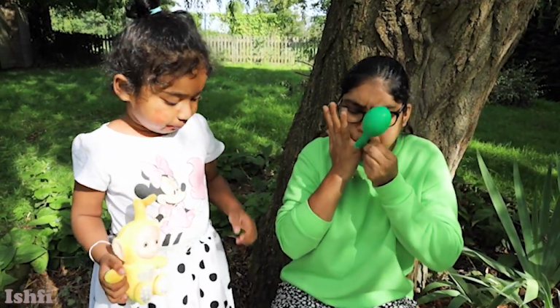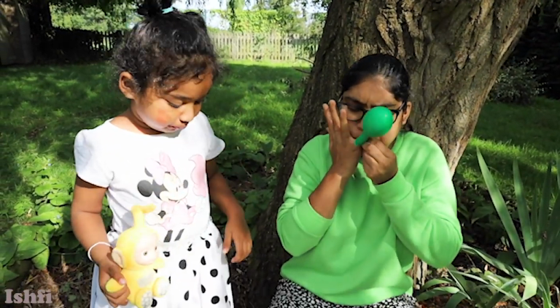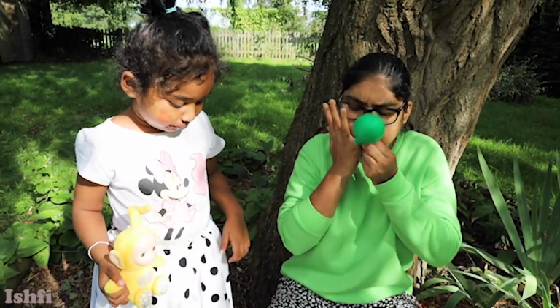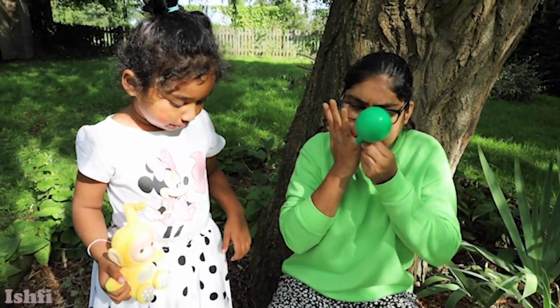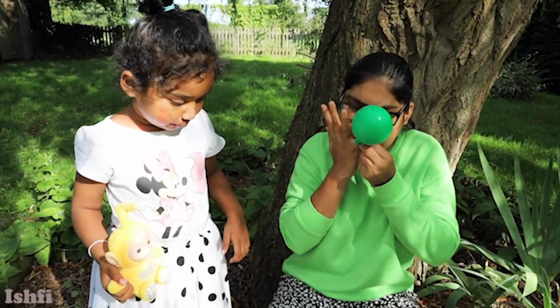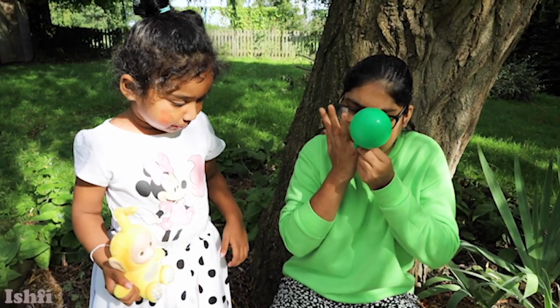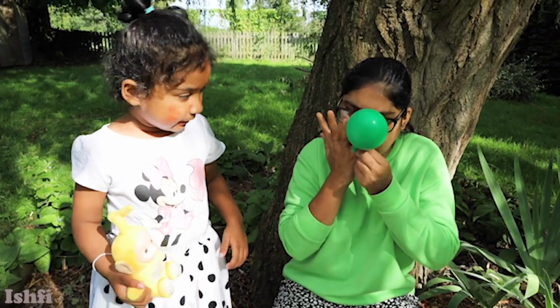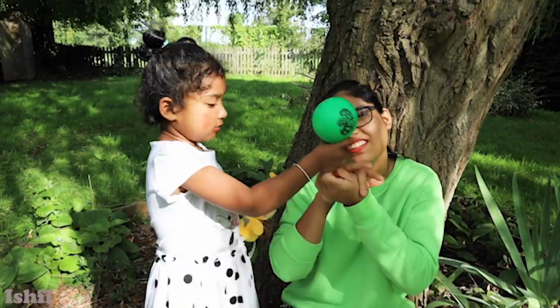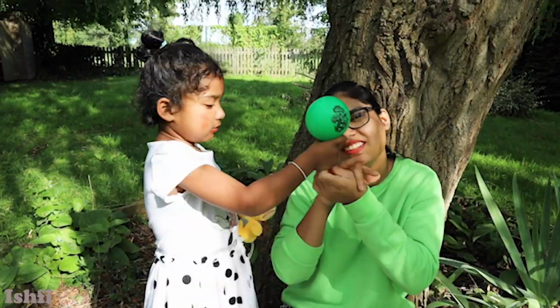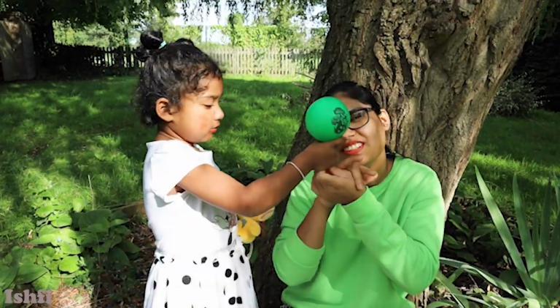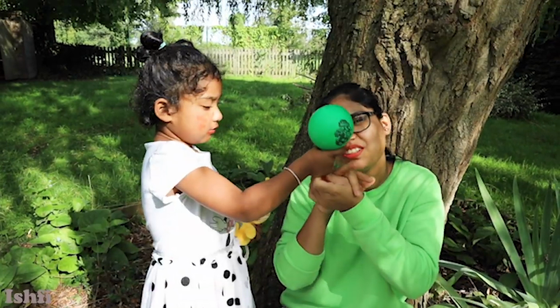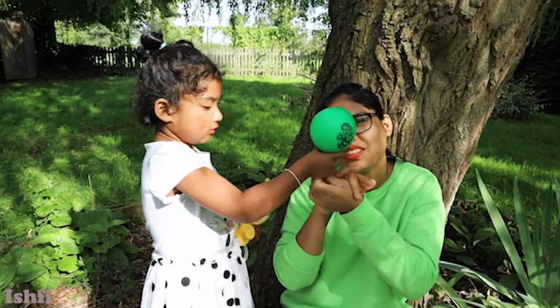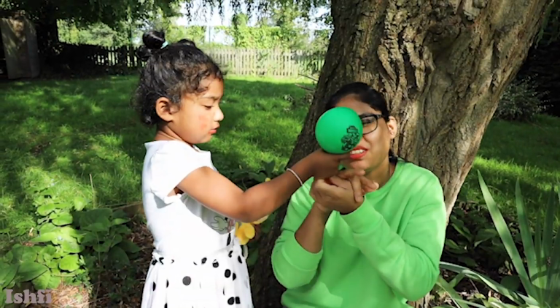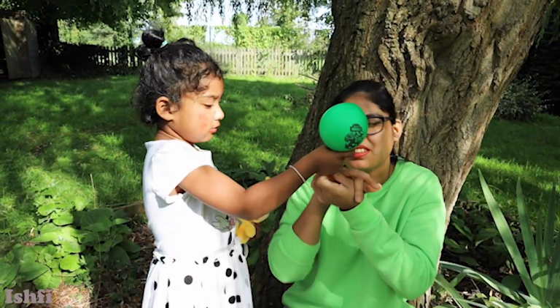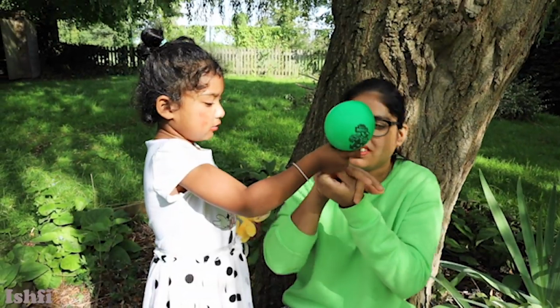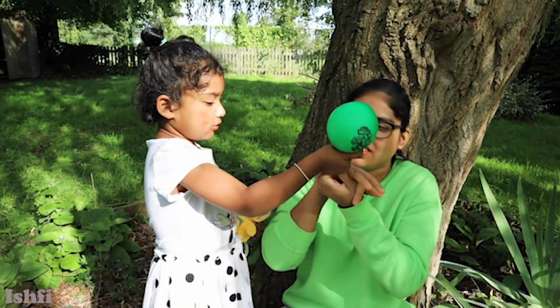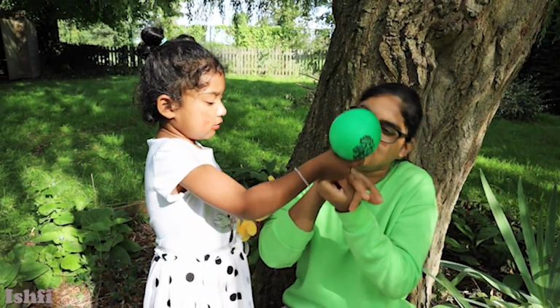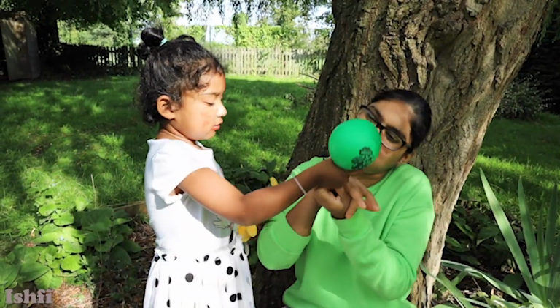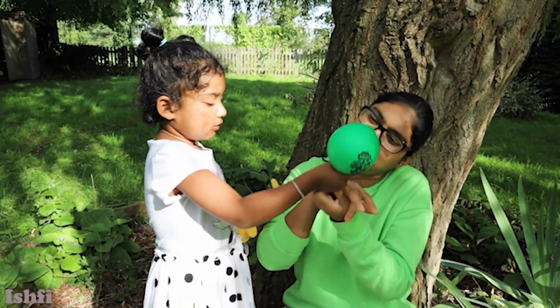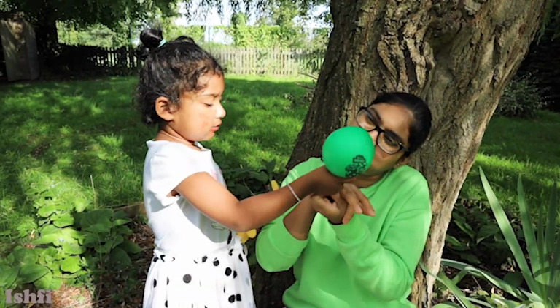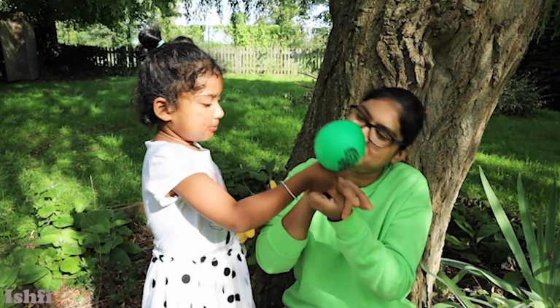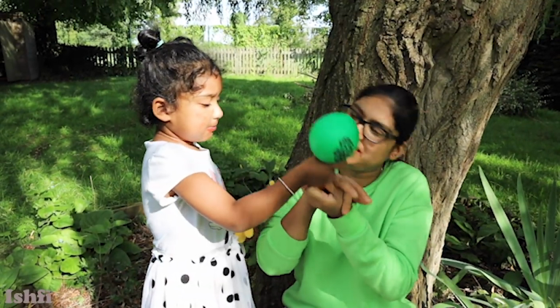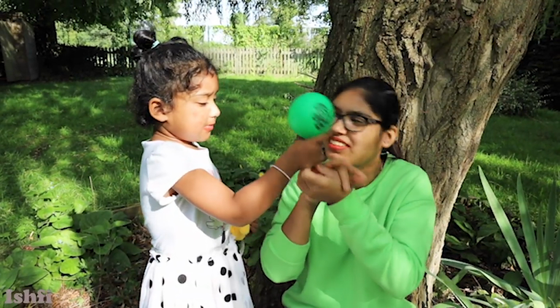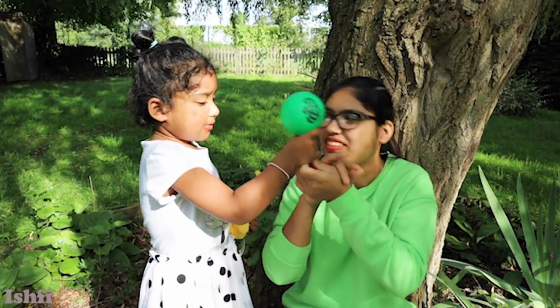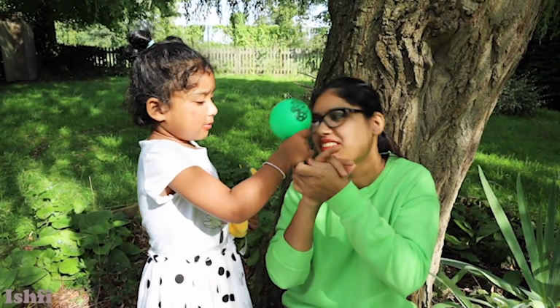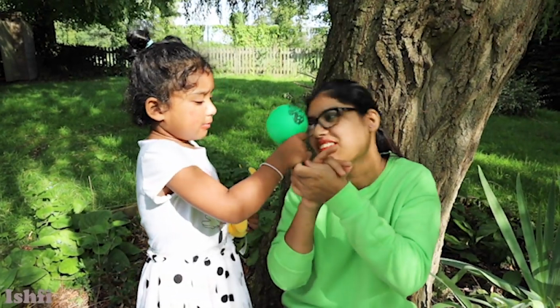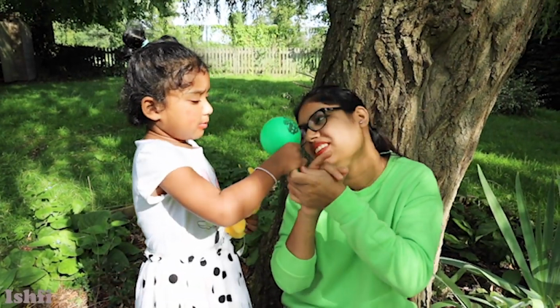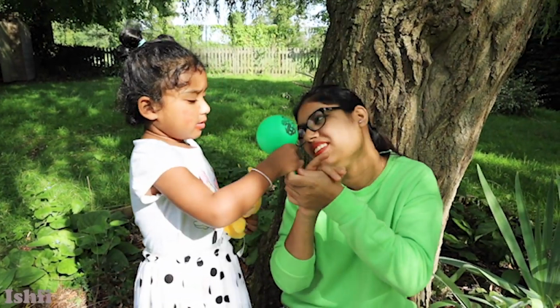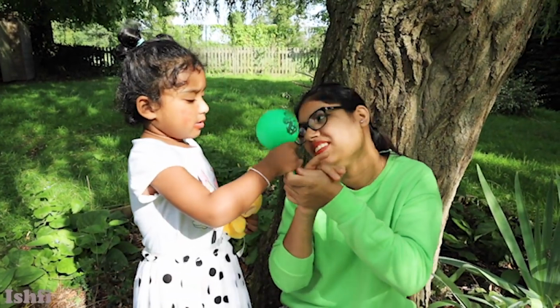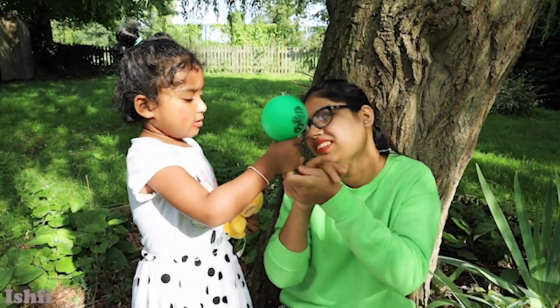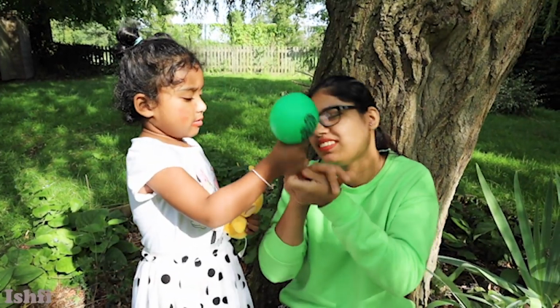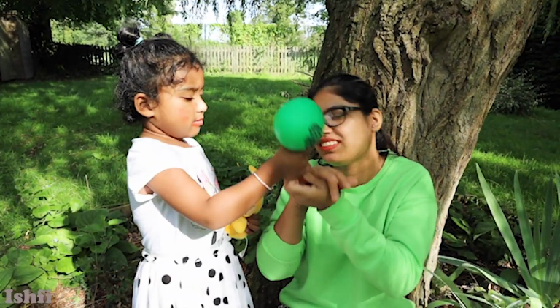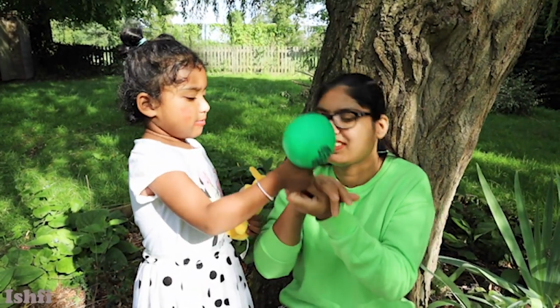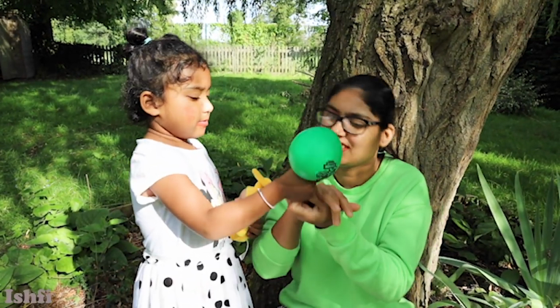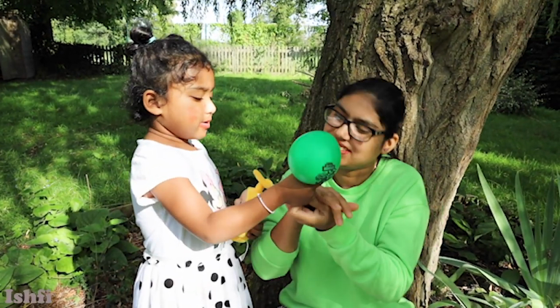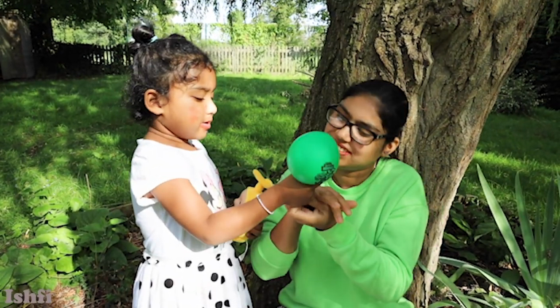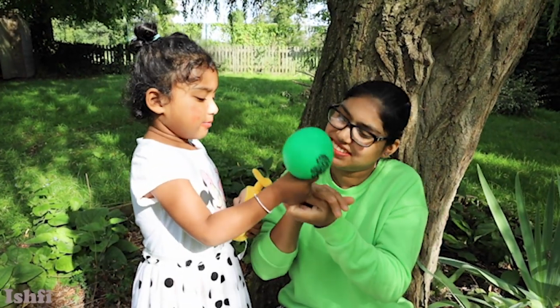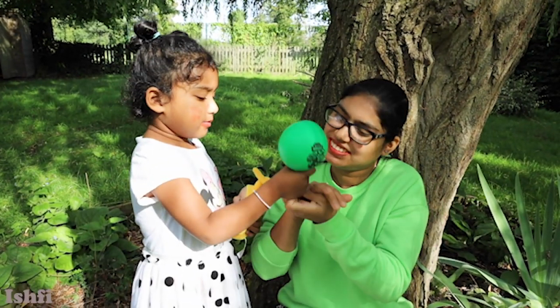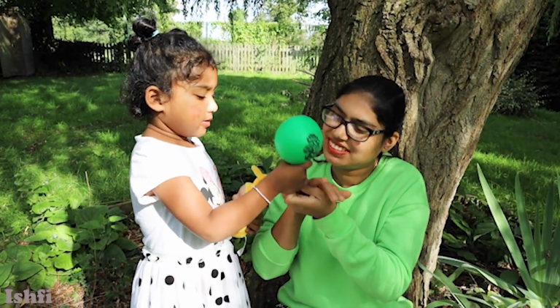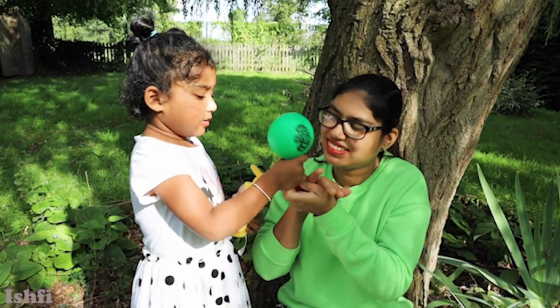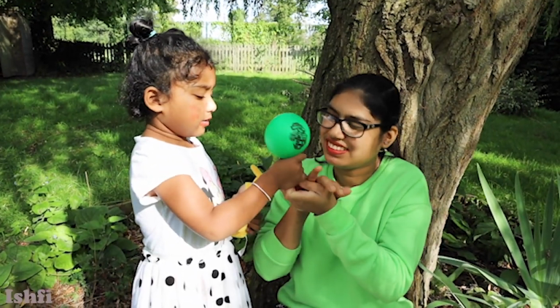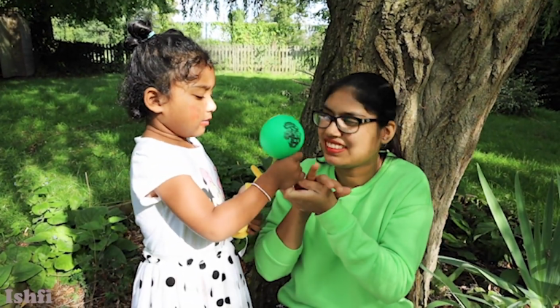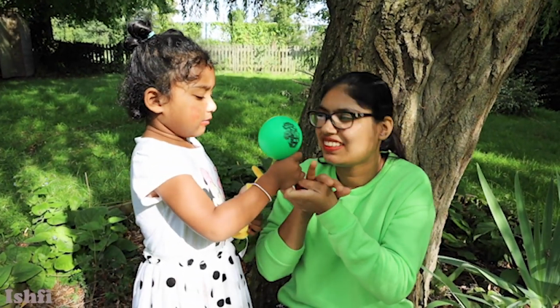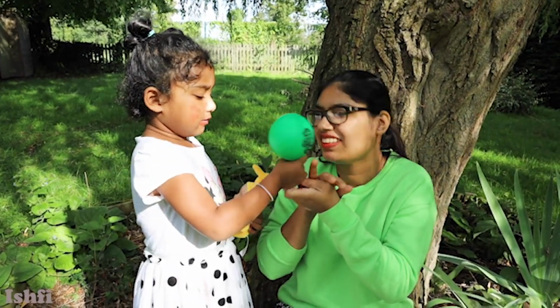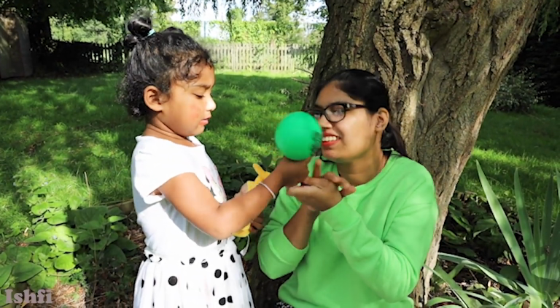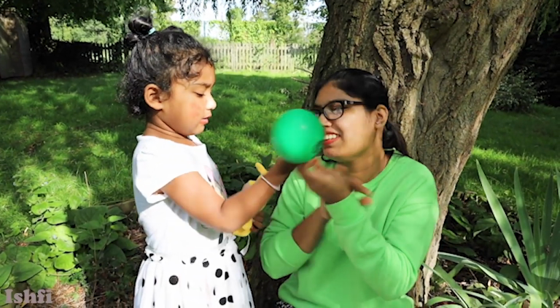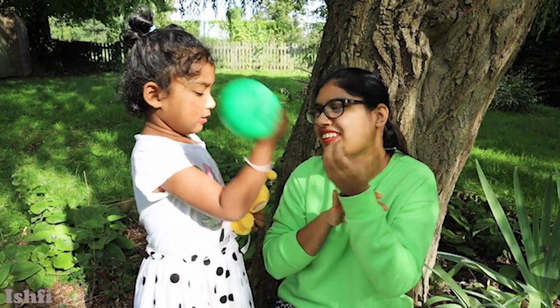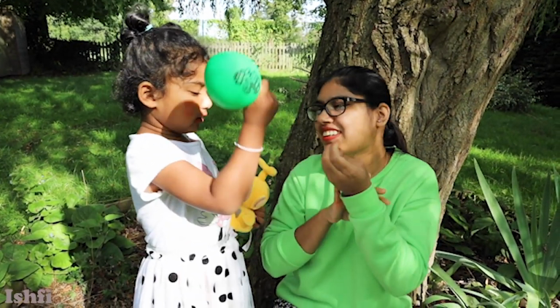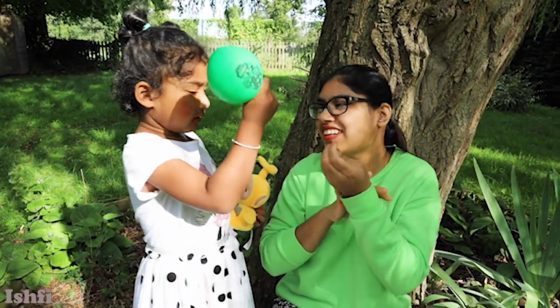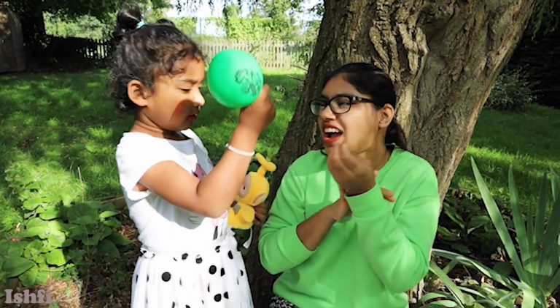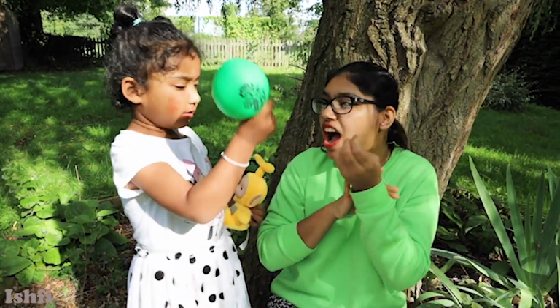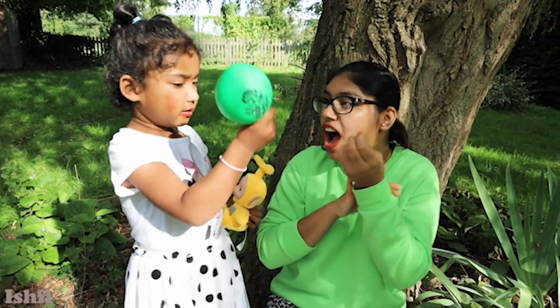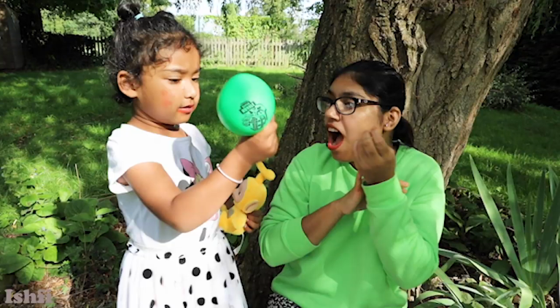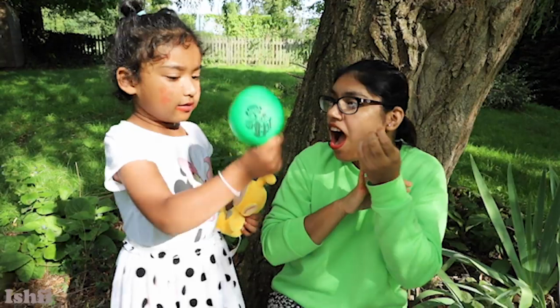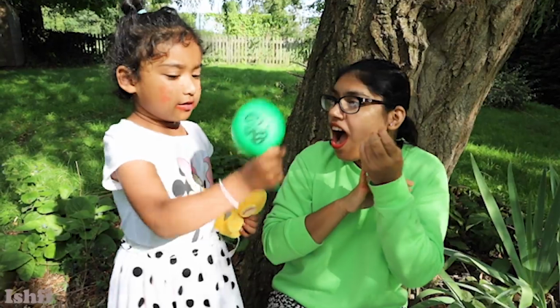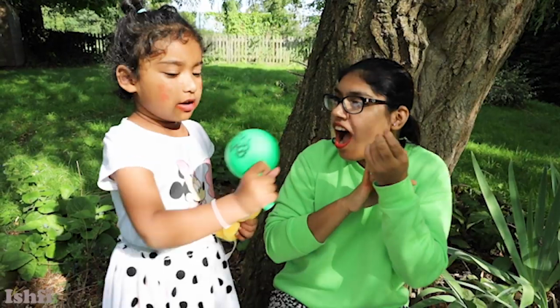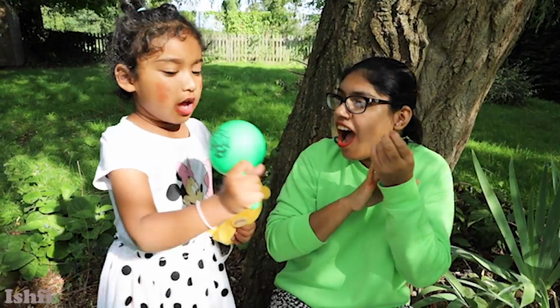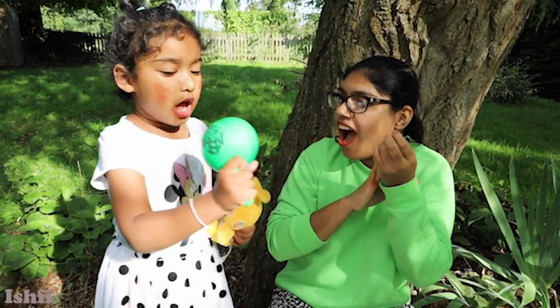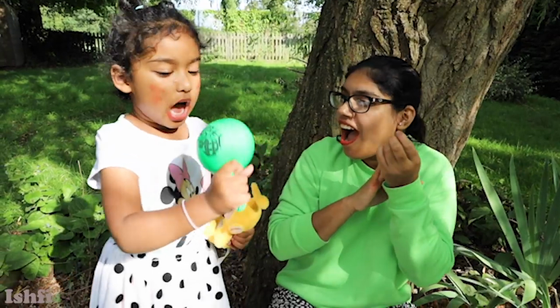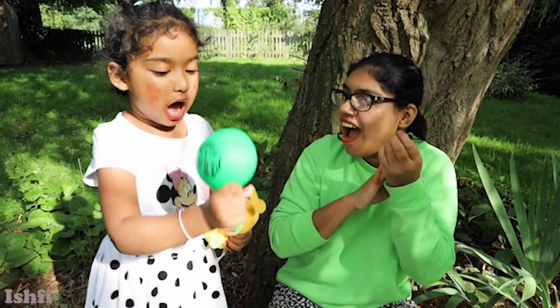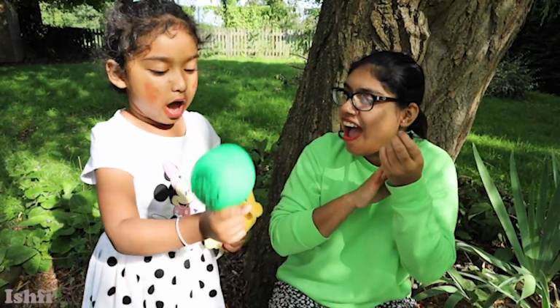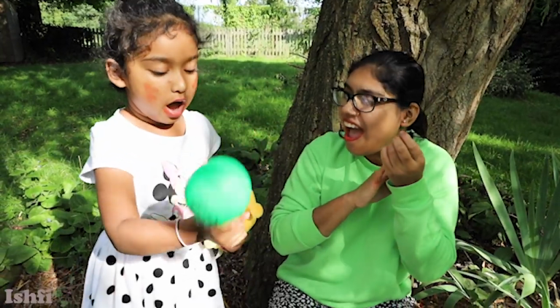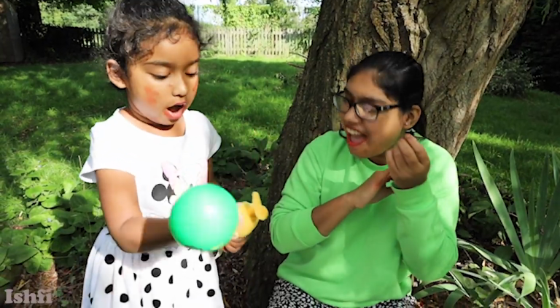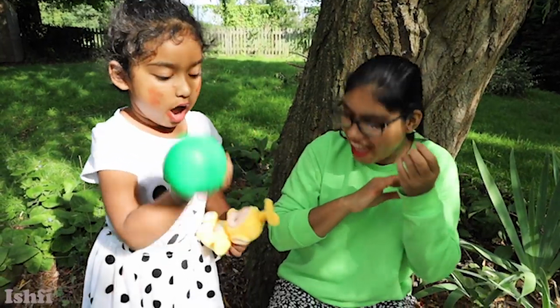Hooray! Baby finger, baby finger, where are you? Here I am, here I am! How do you do?